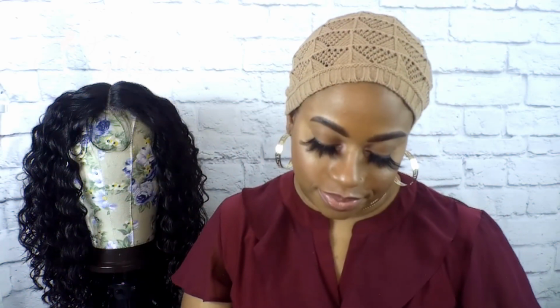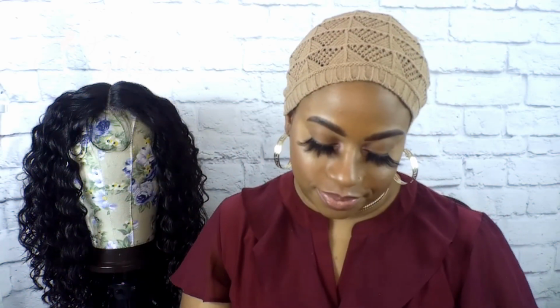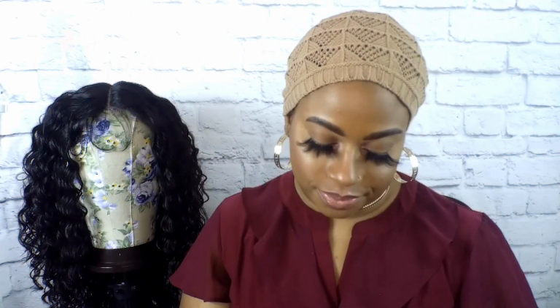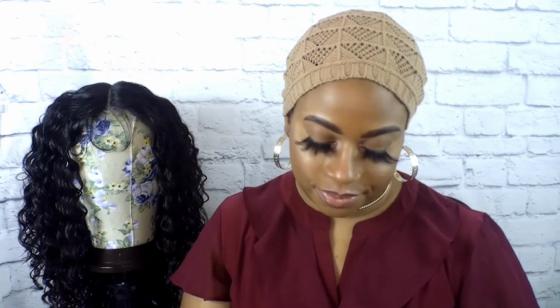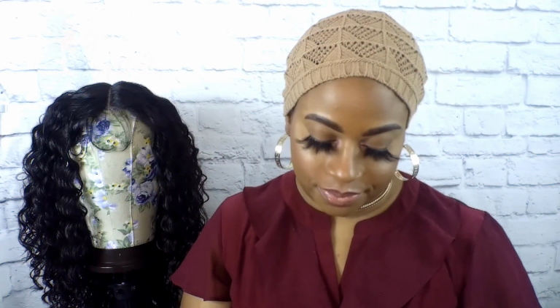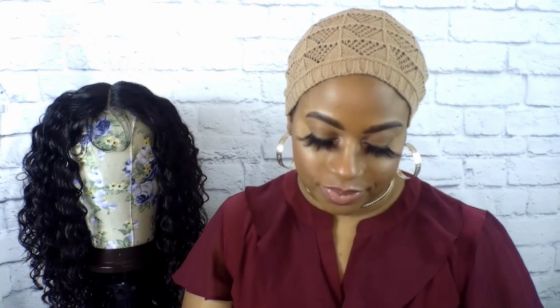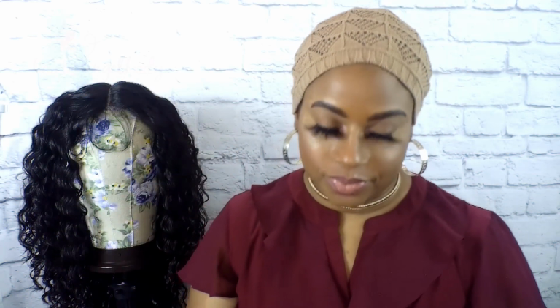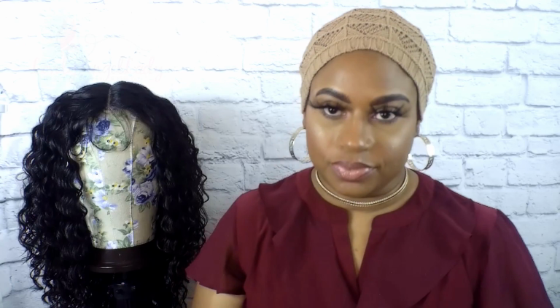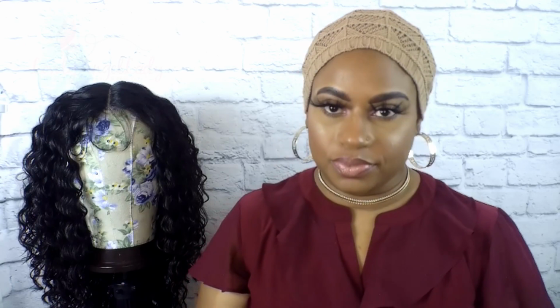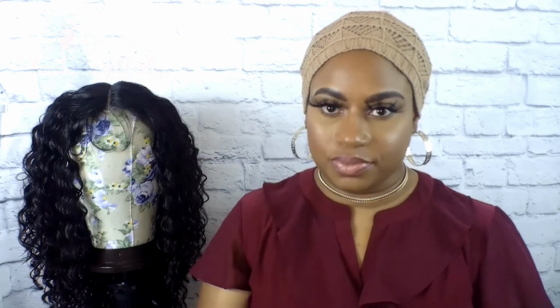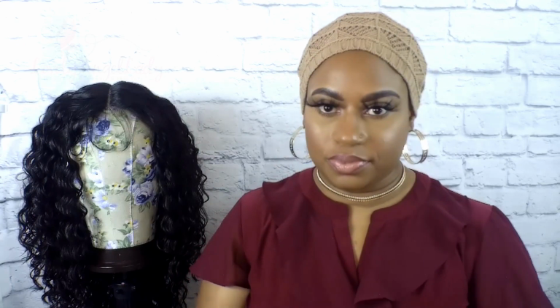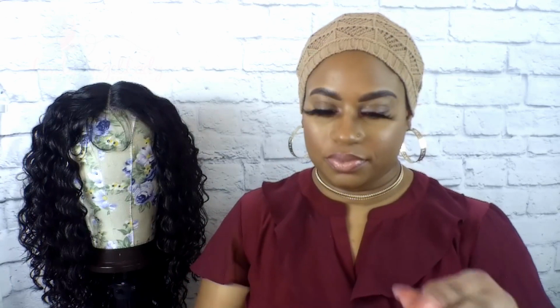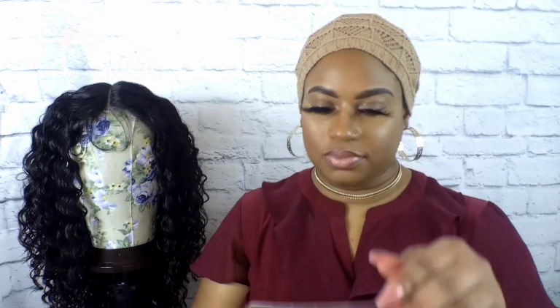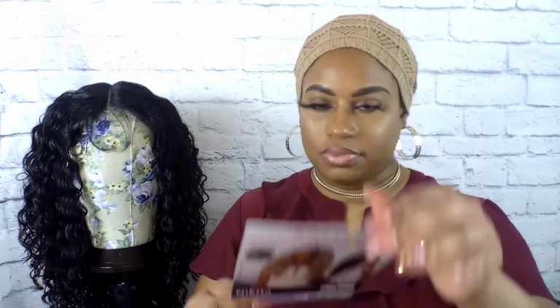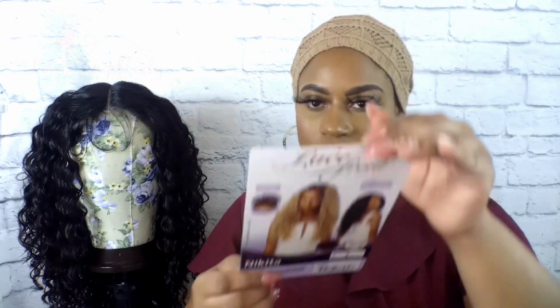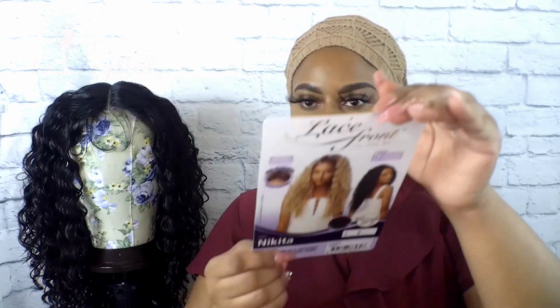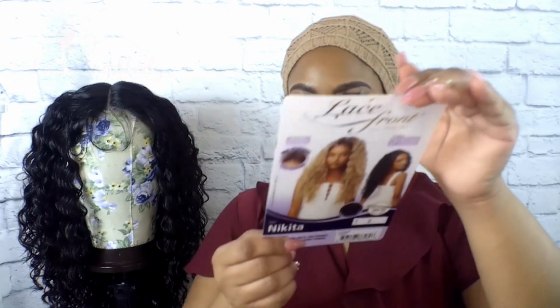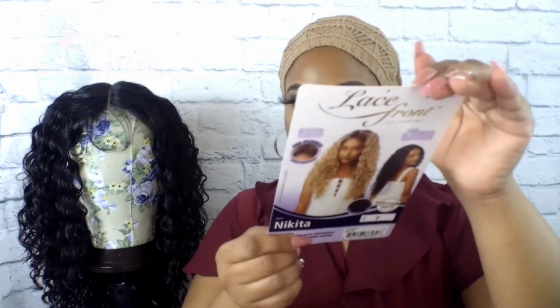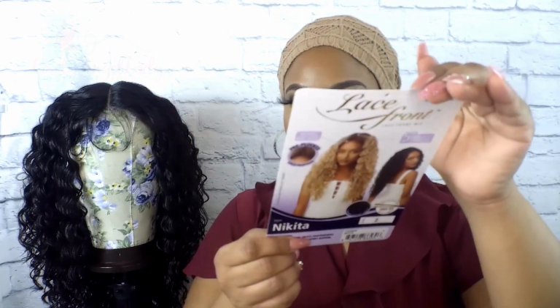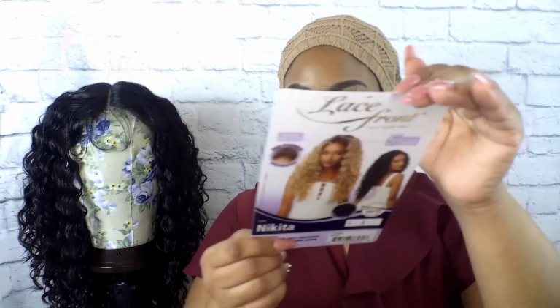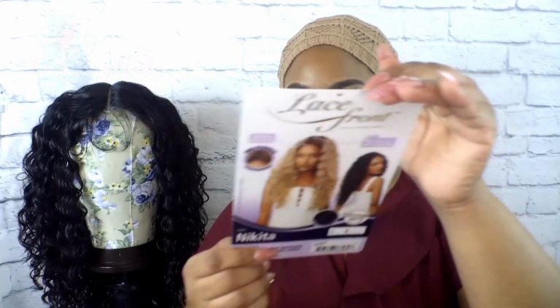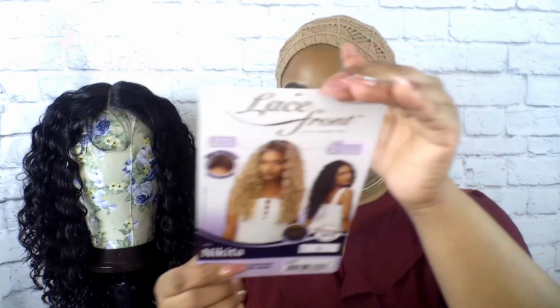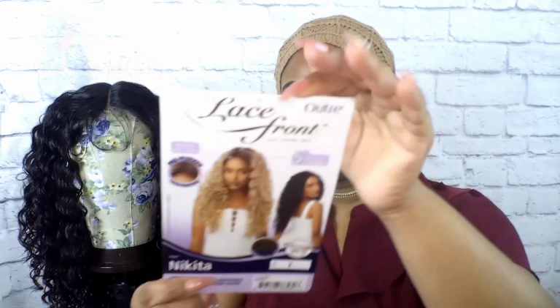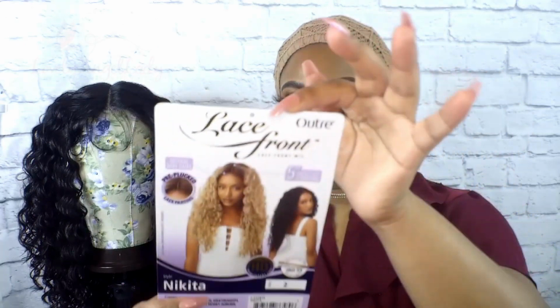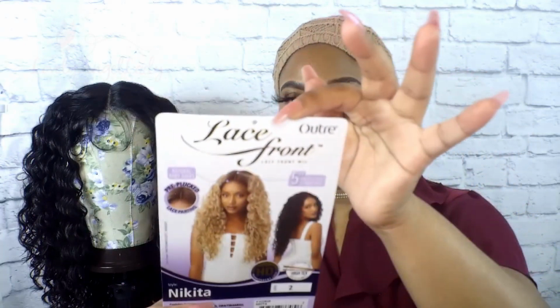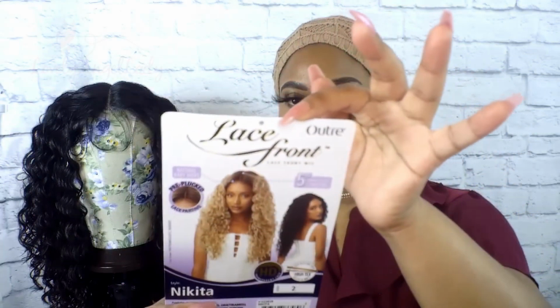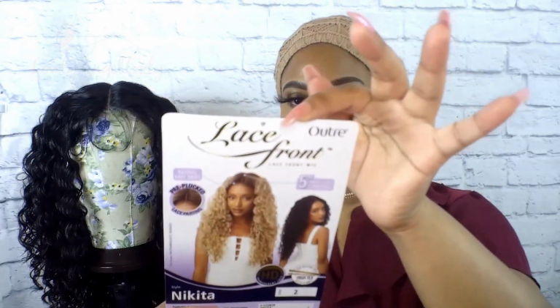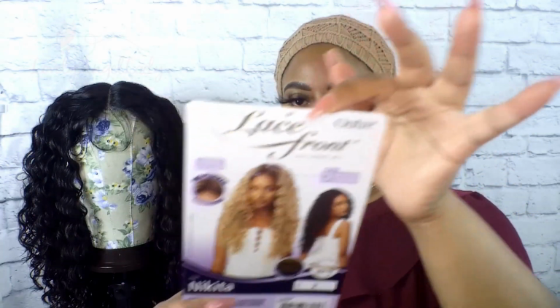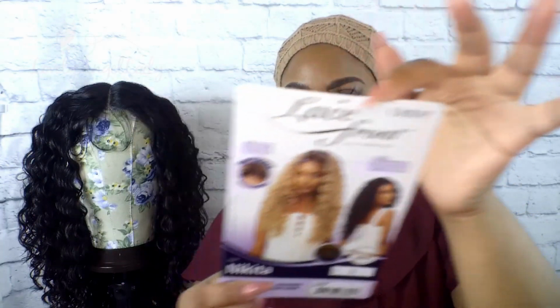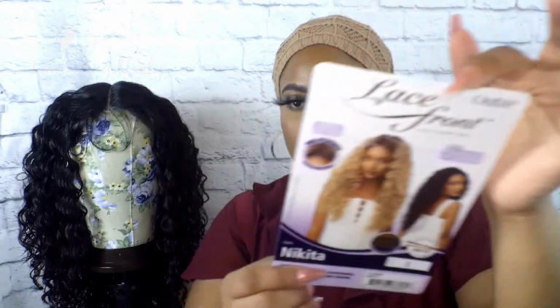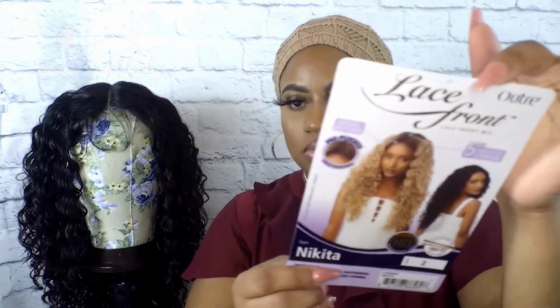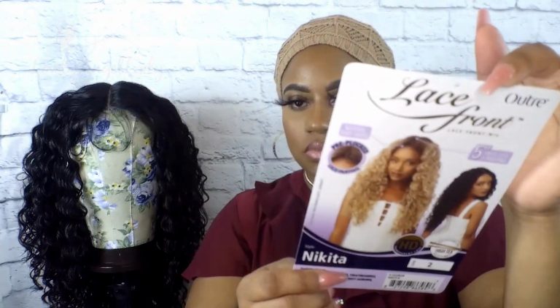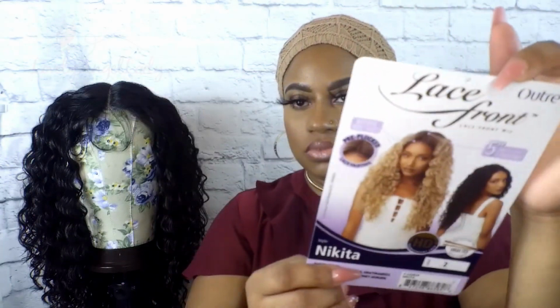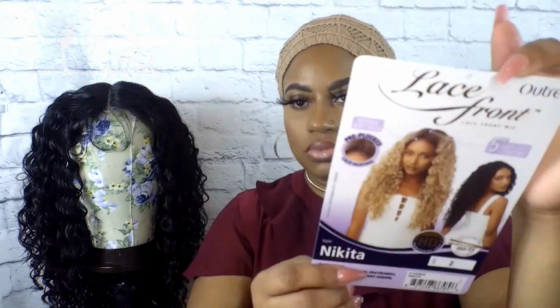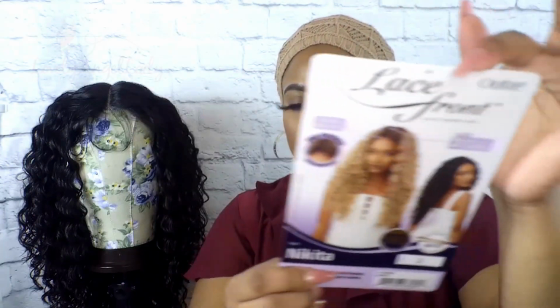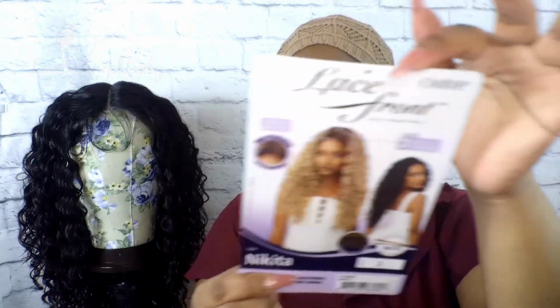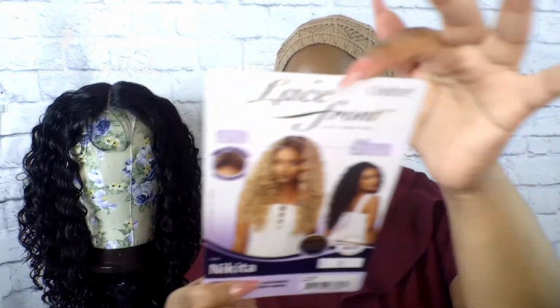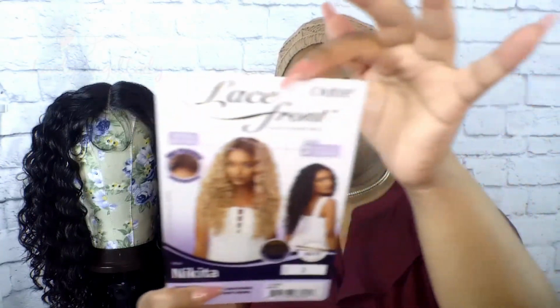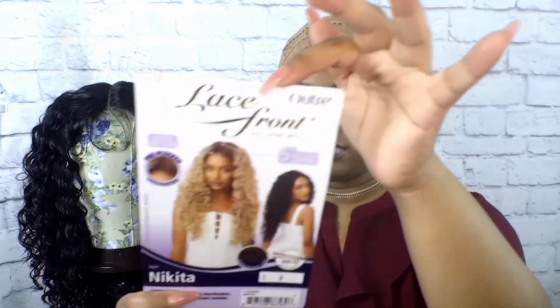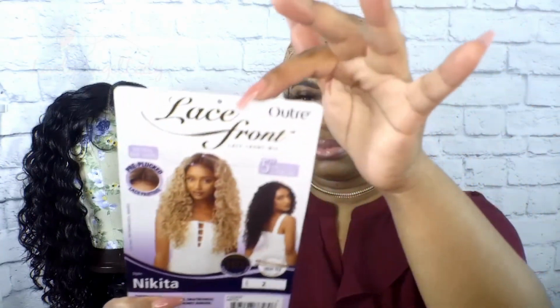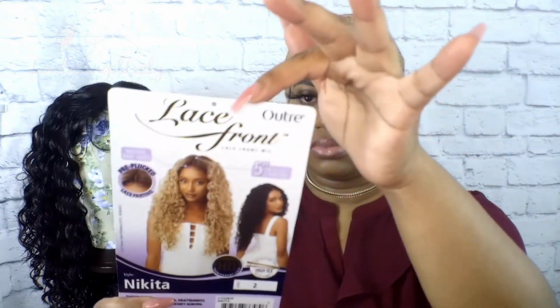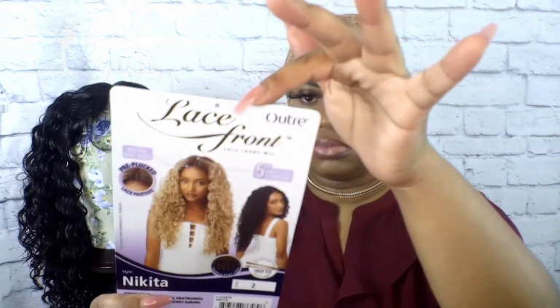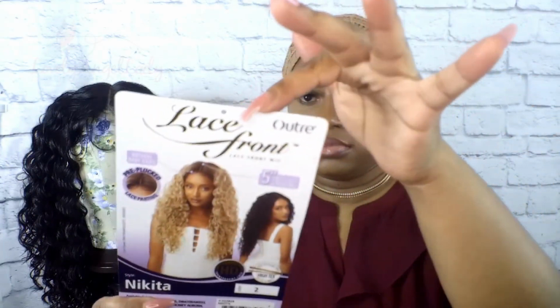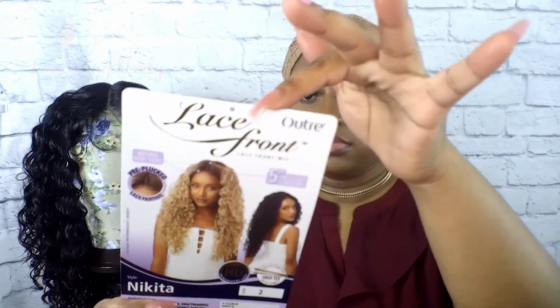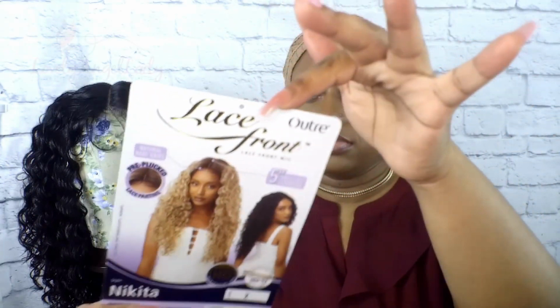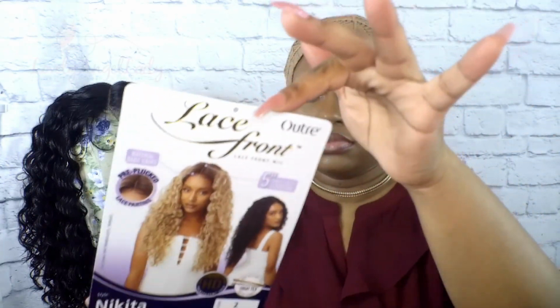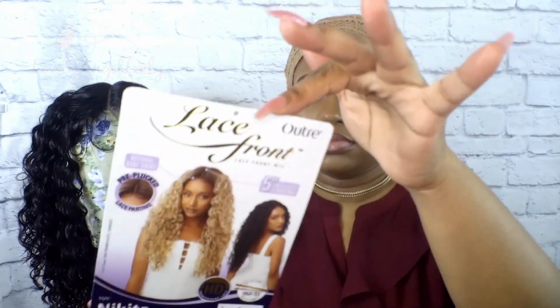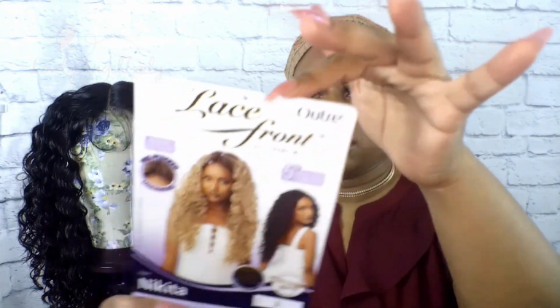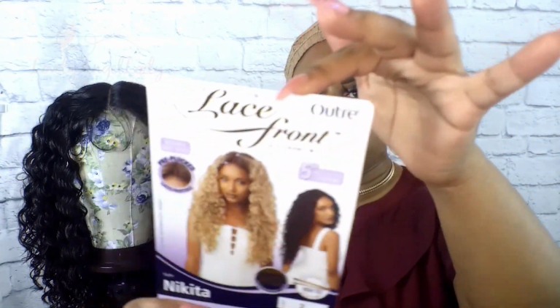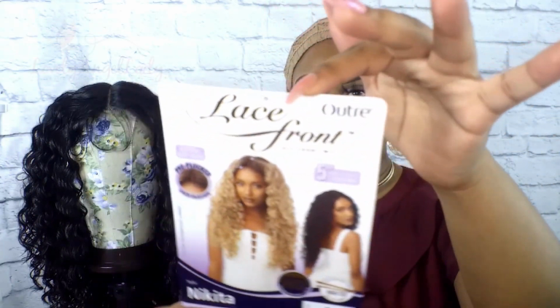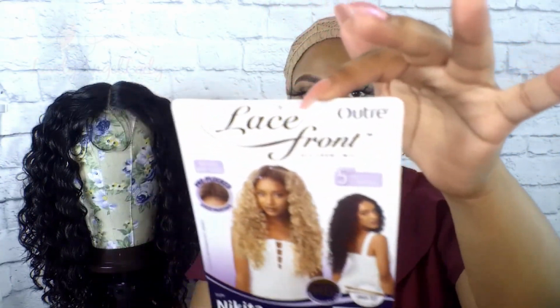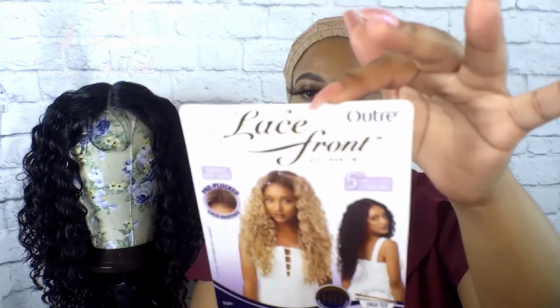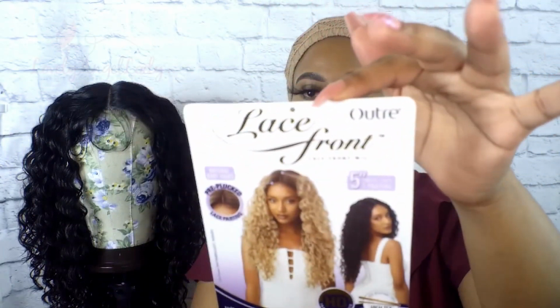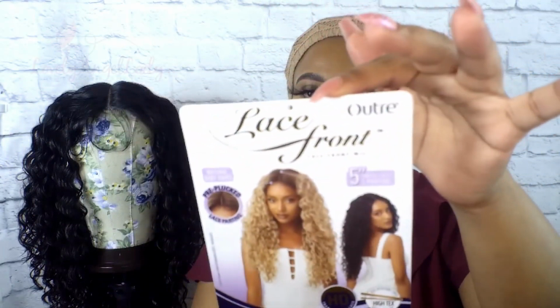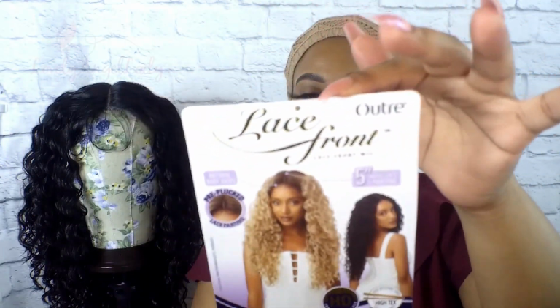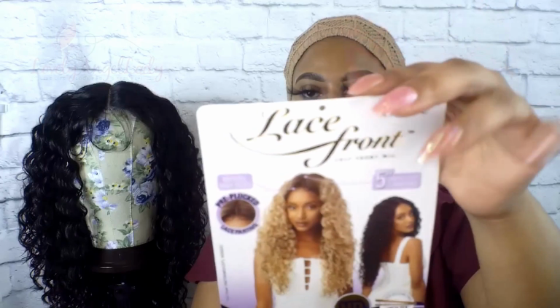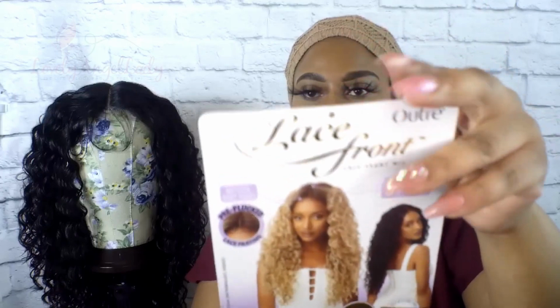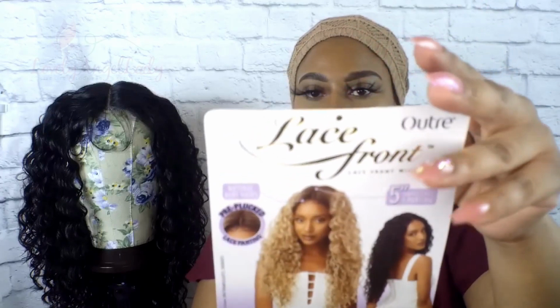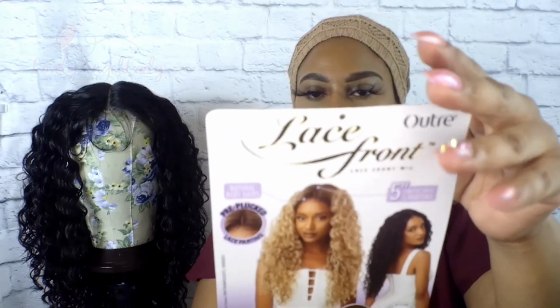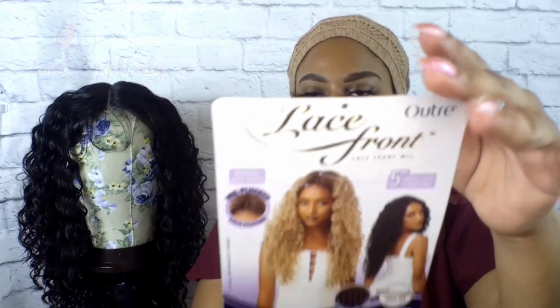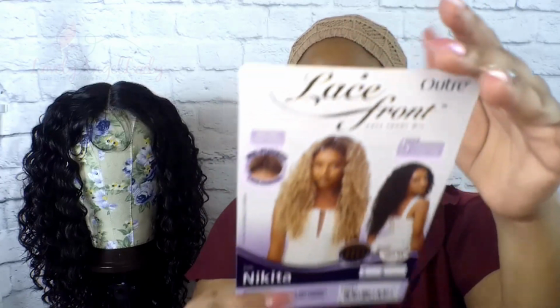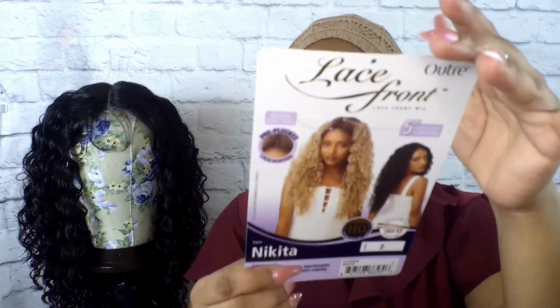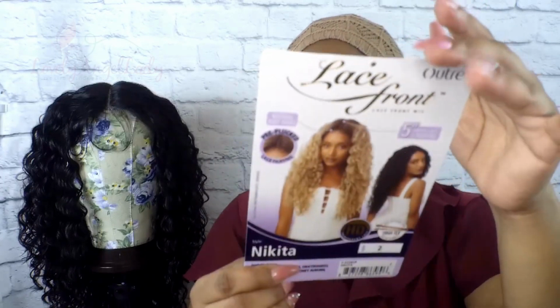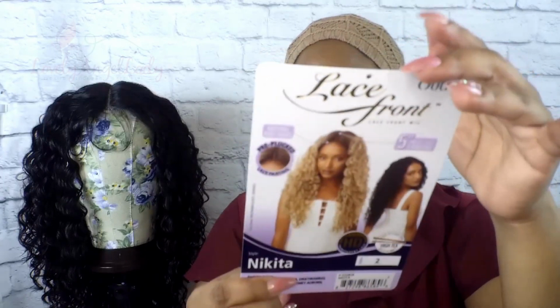Welcome to my channel. I am your girl, Lovely Angel Lady, L to the A to the L. Welcome, welcome.